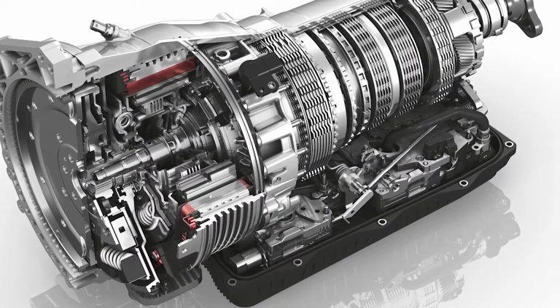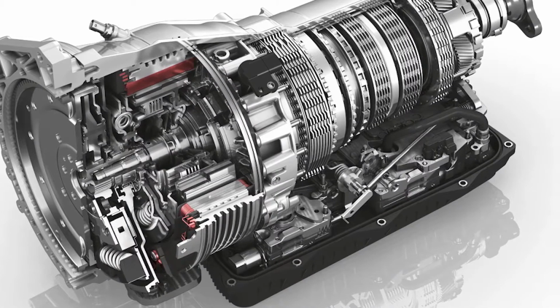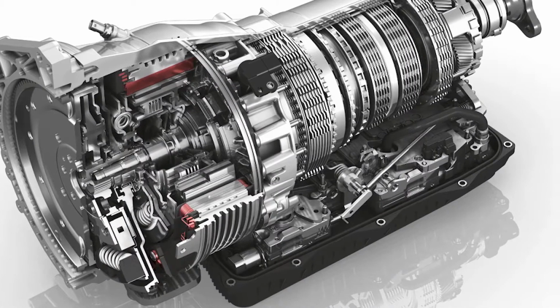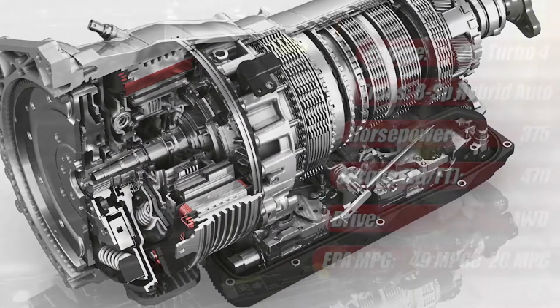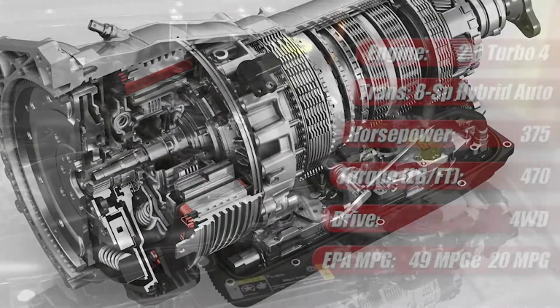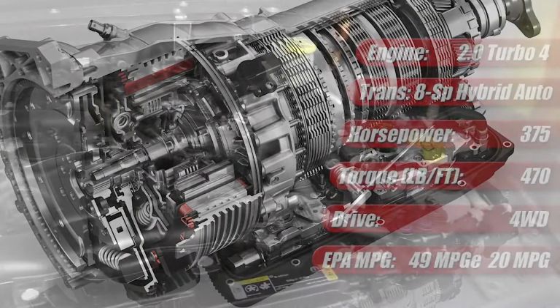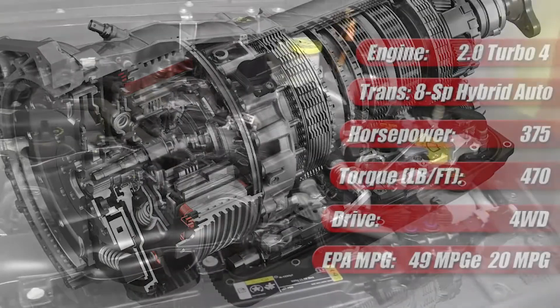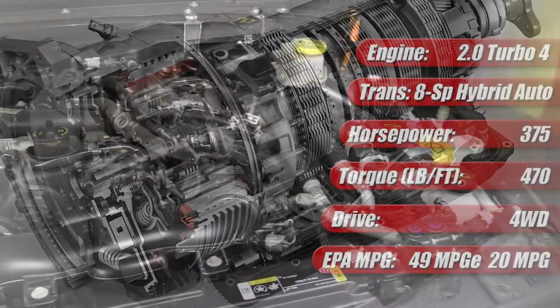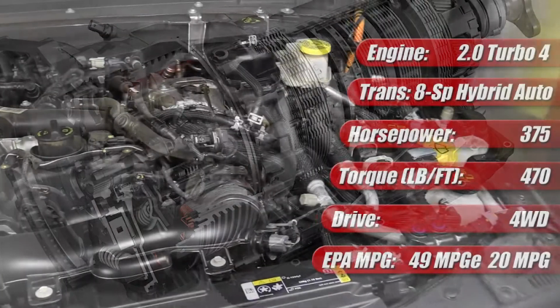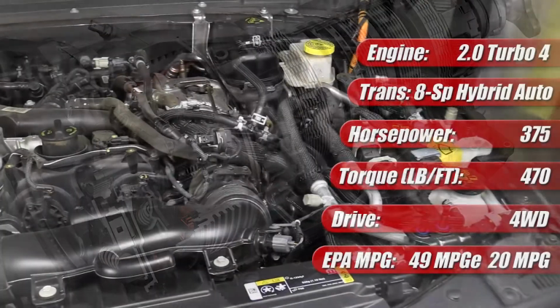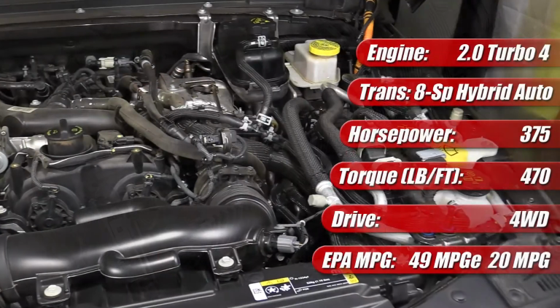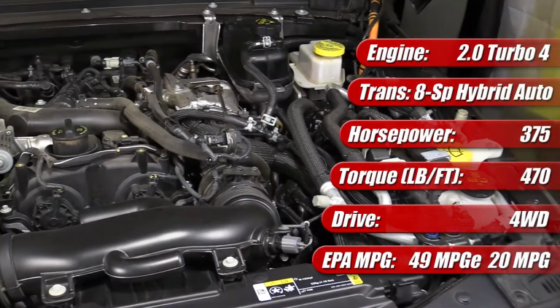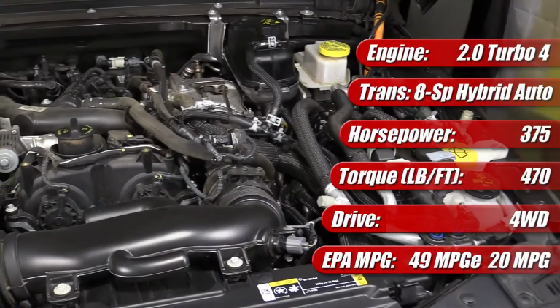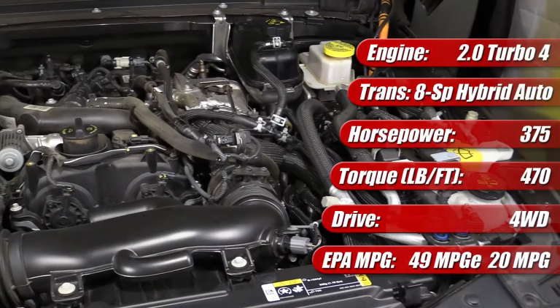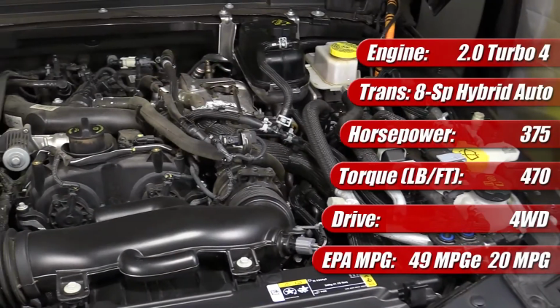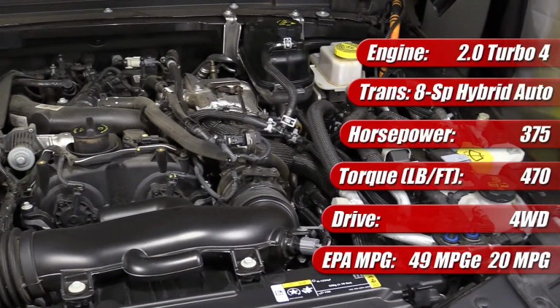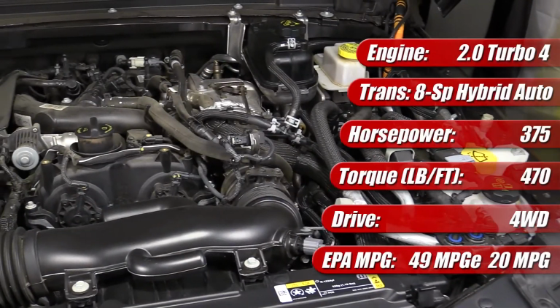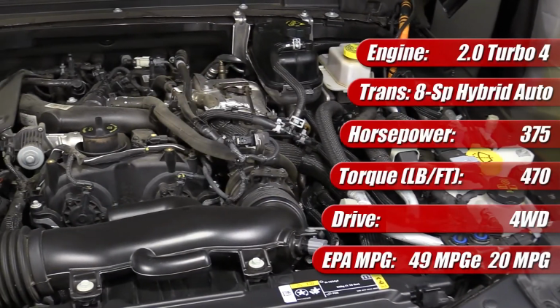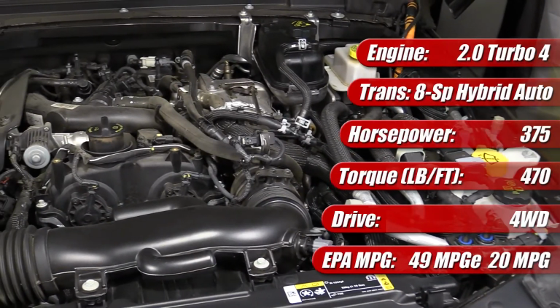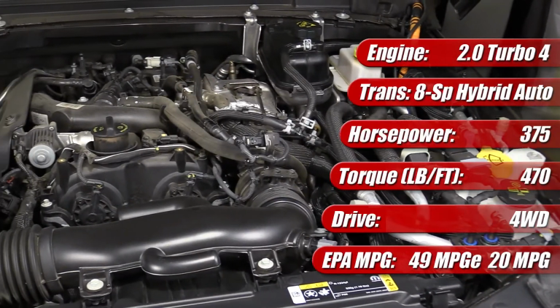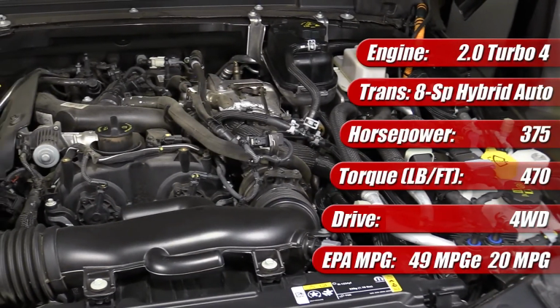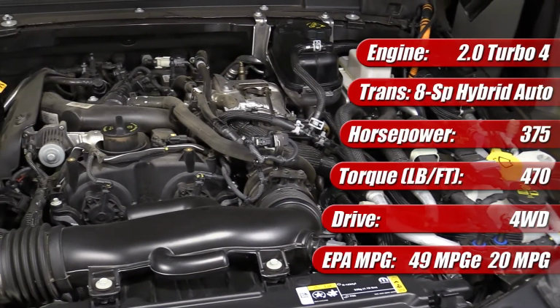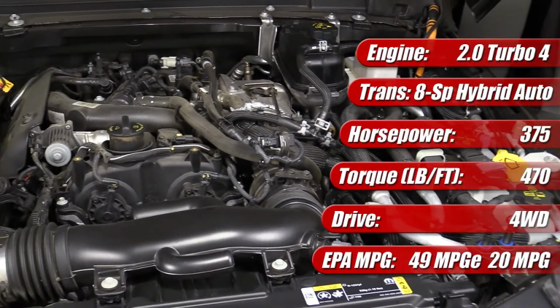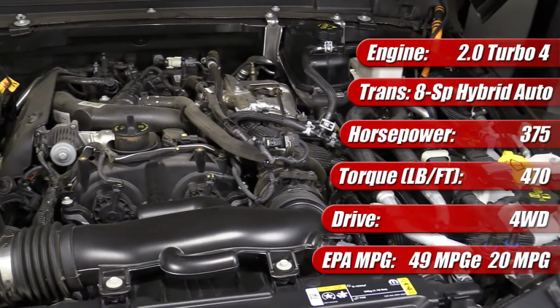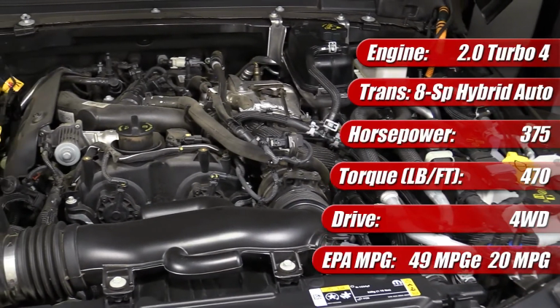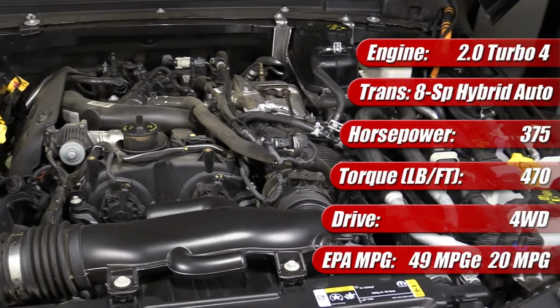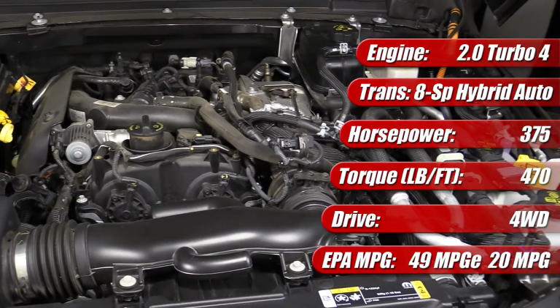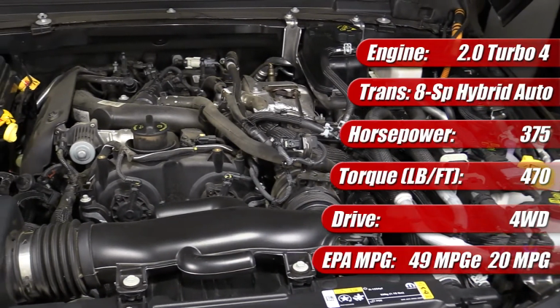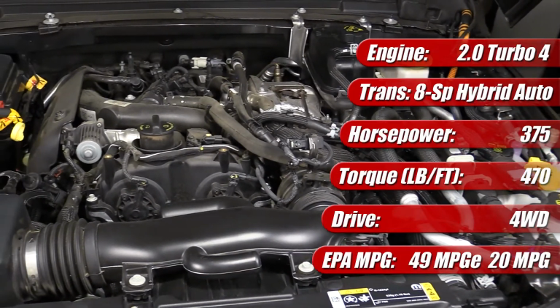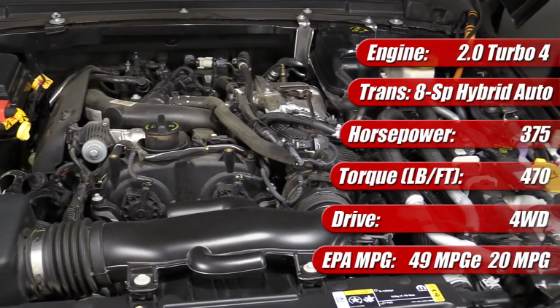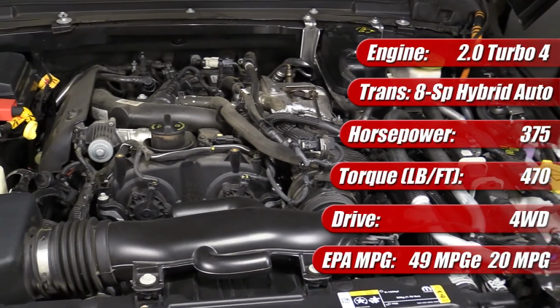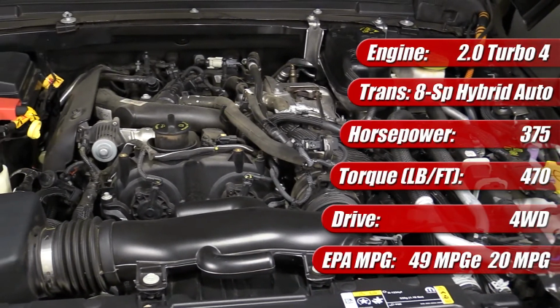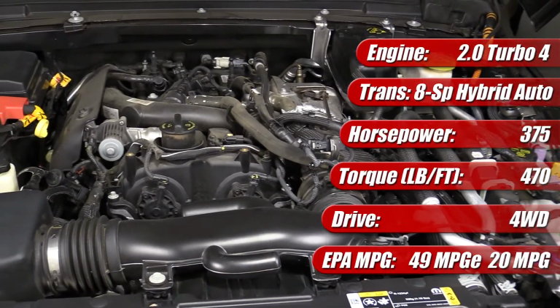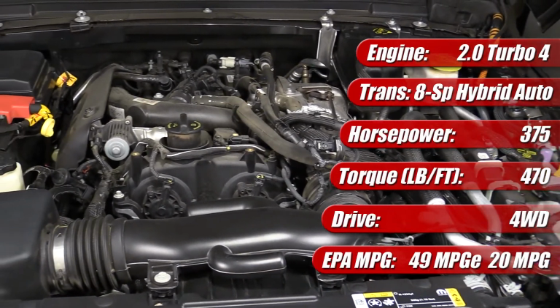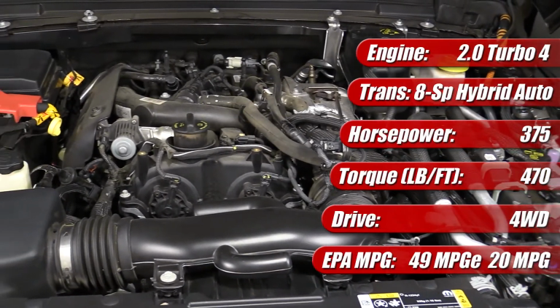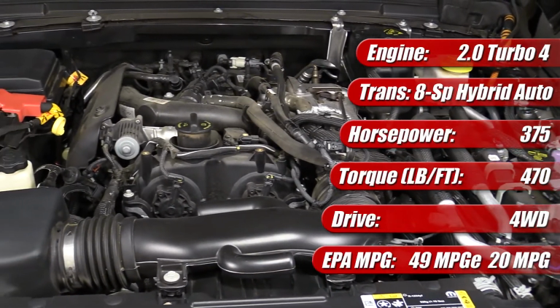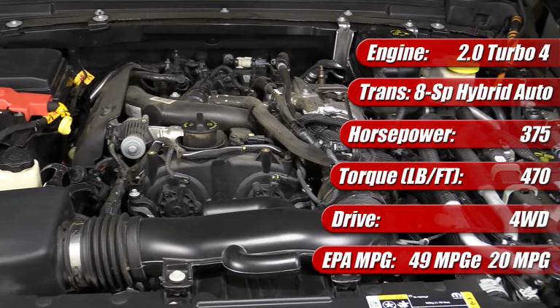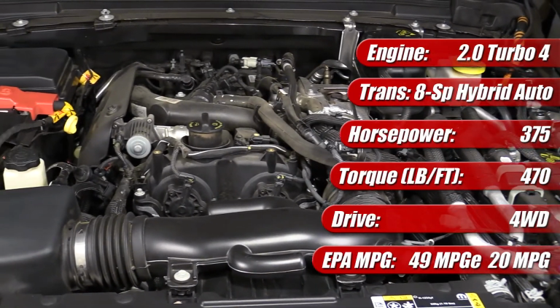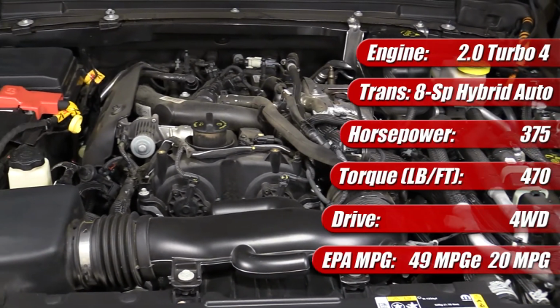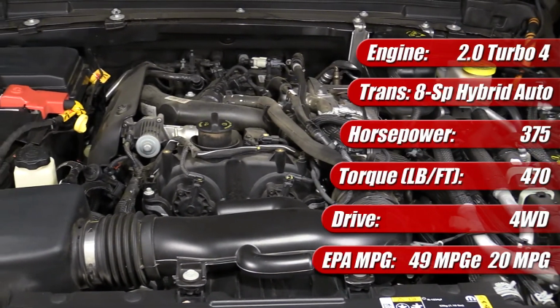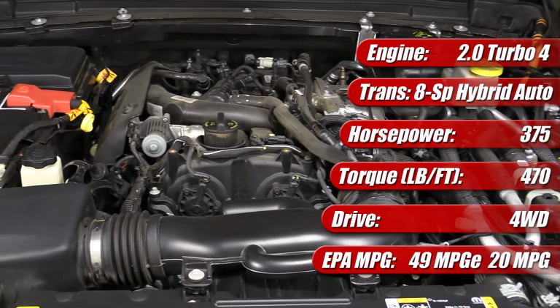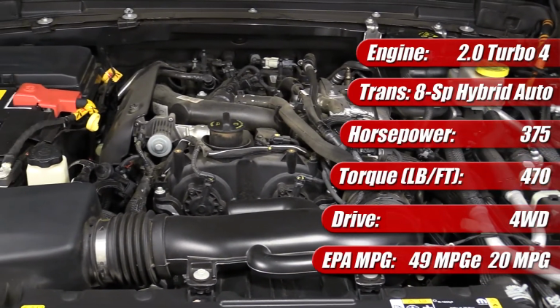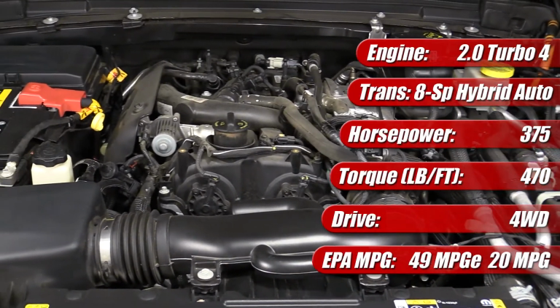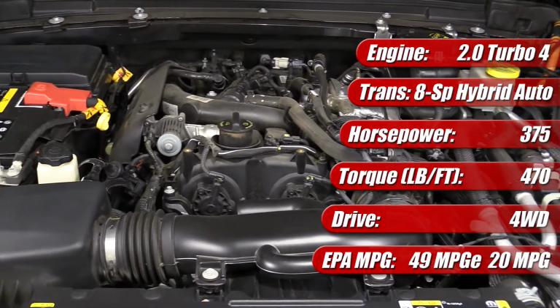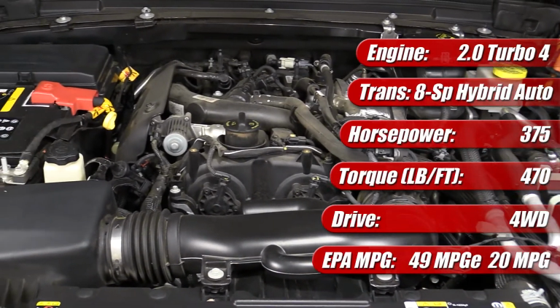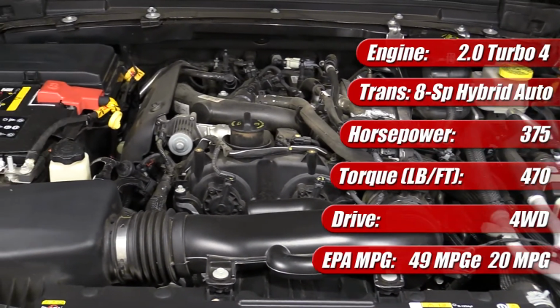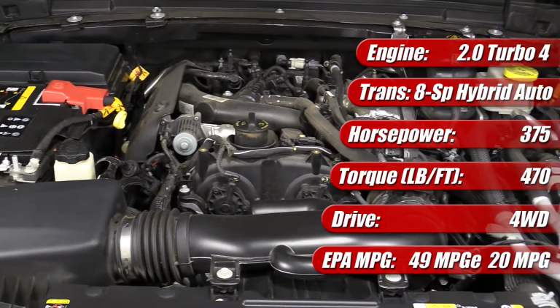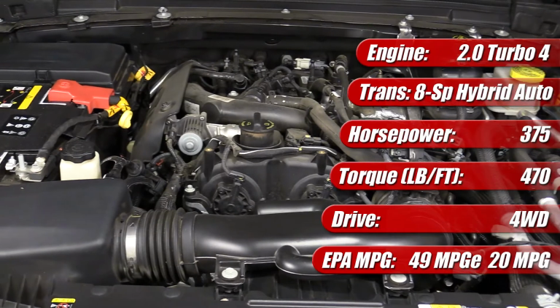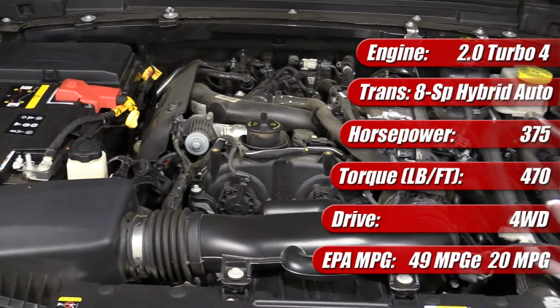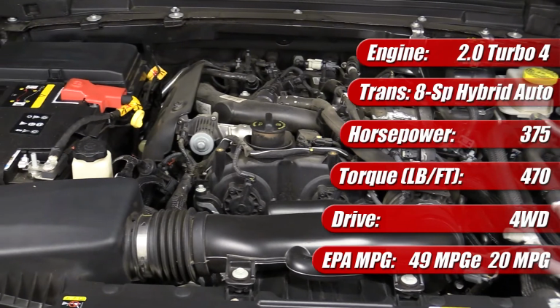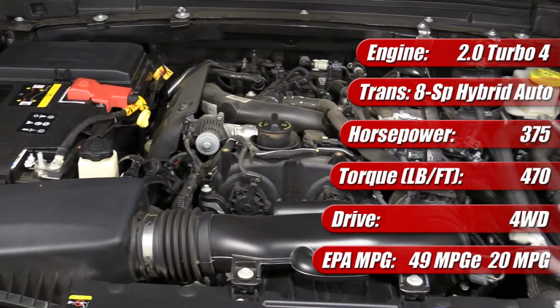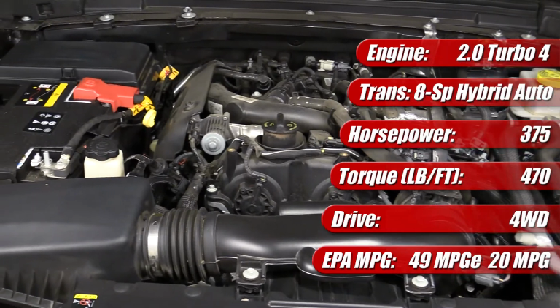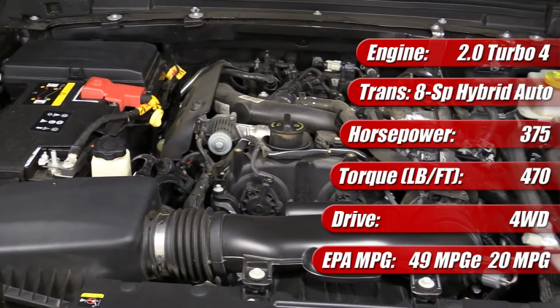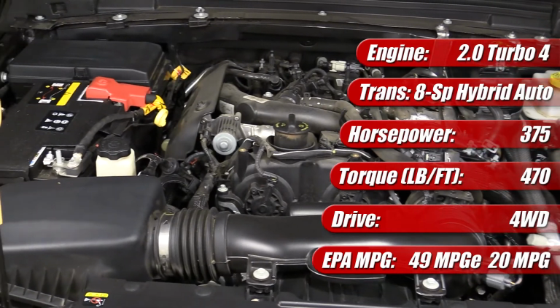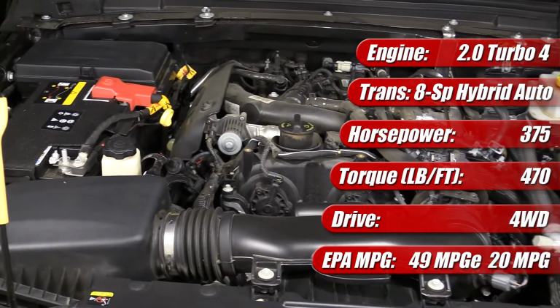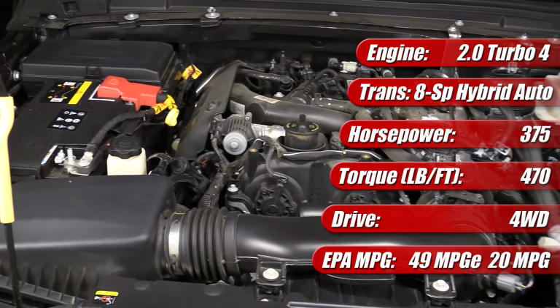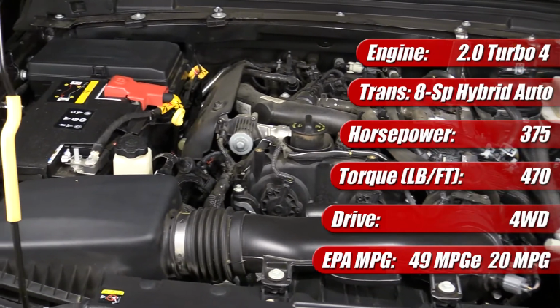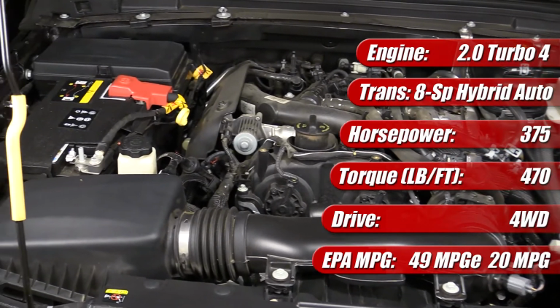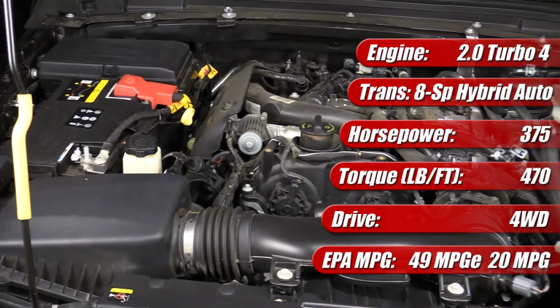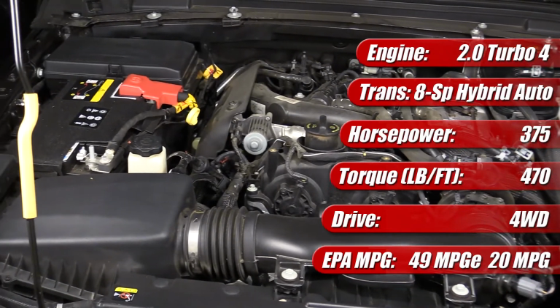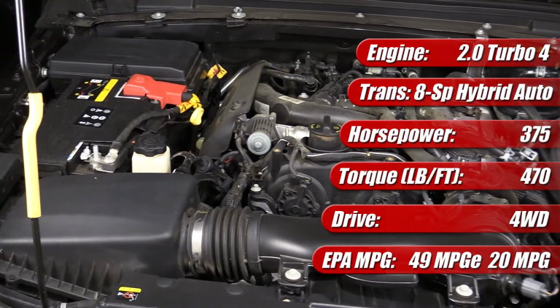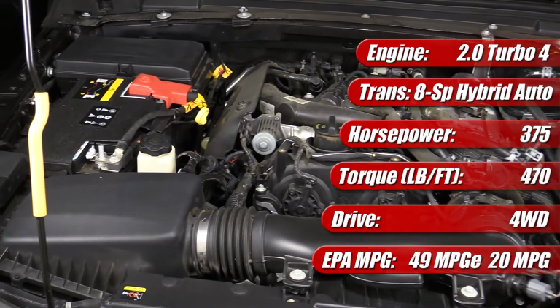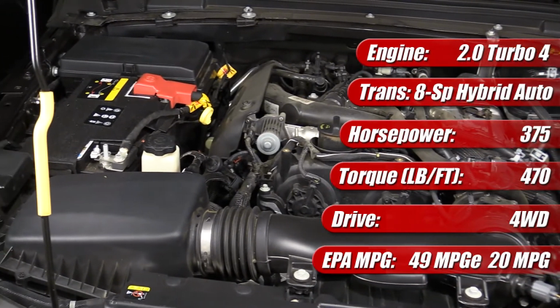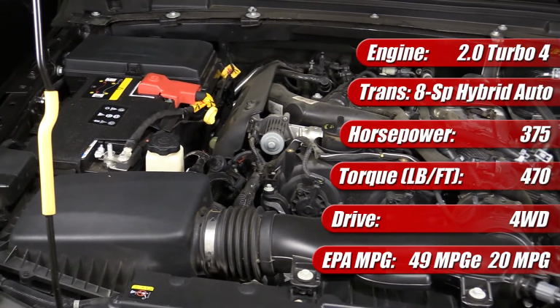All in, the gasoline engine and electric motor together can provide up to 375 horsepower and 470 pound-feet of torque.